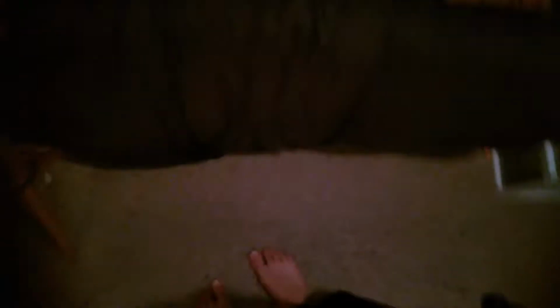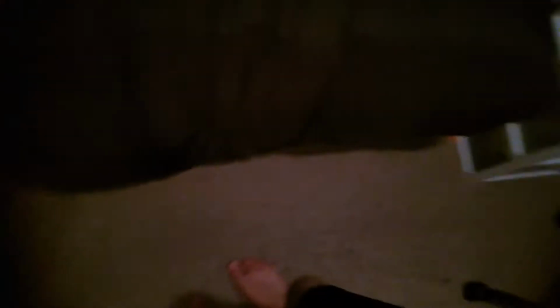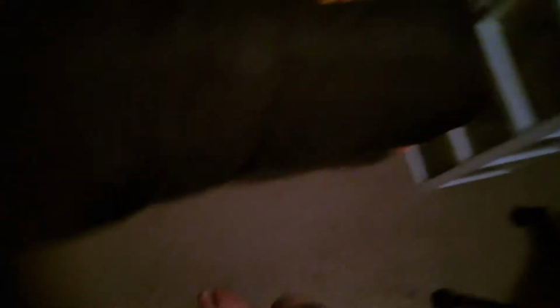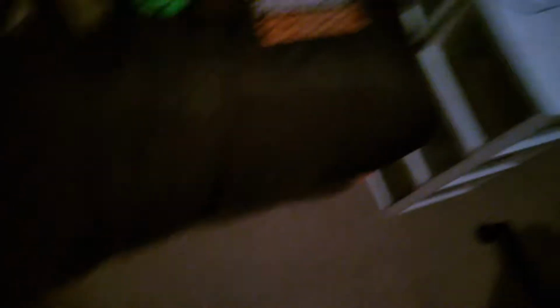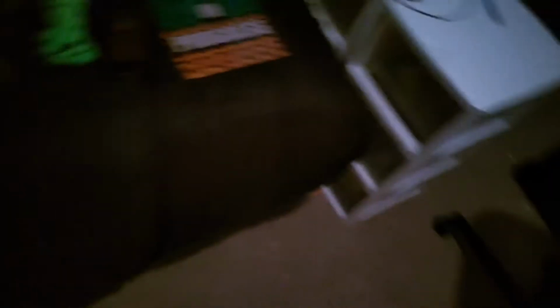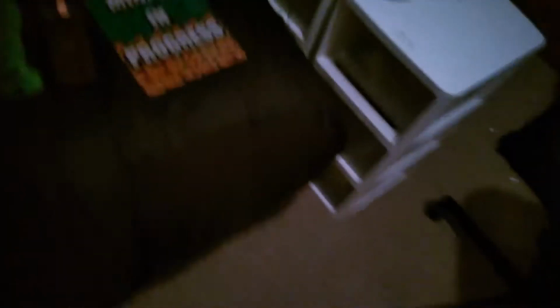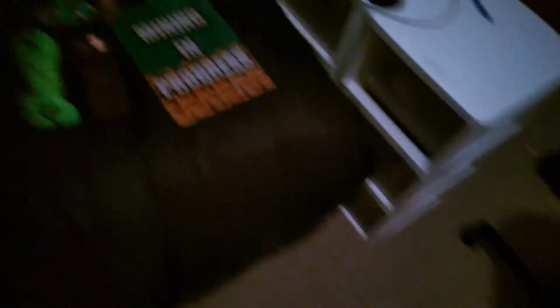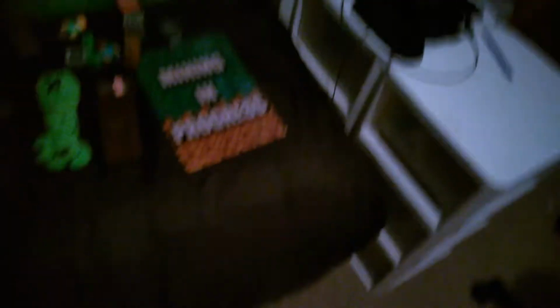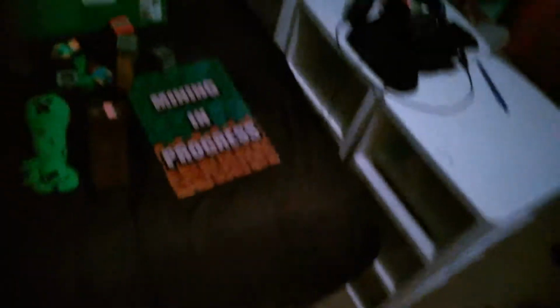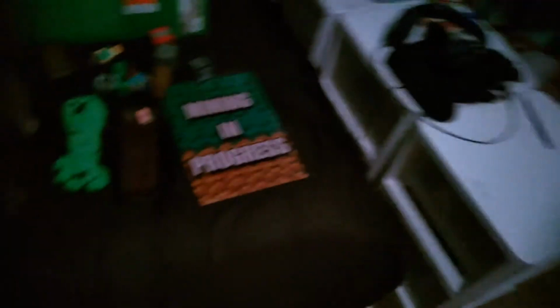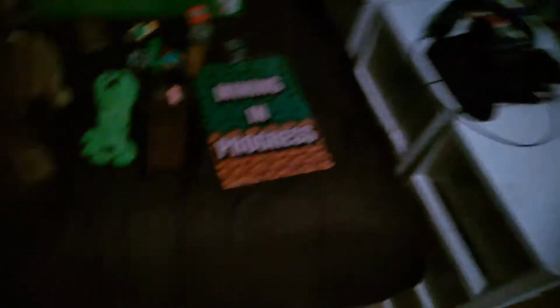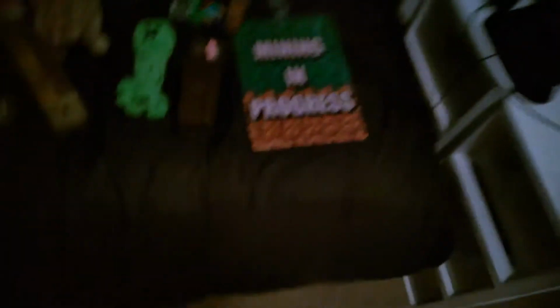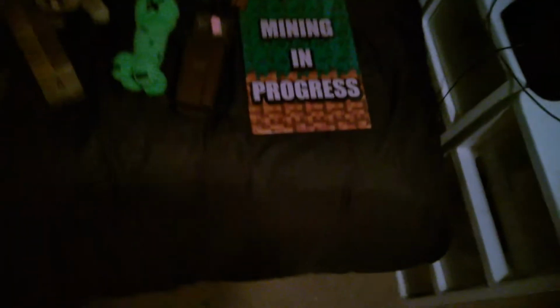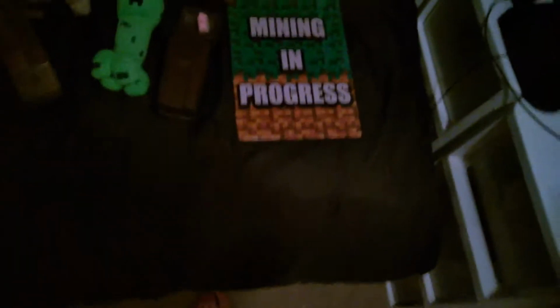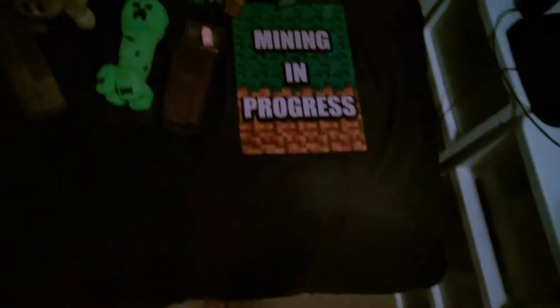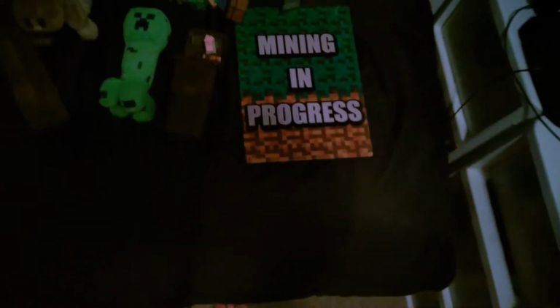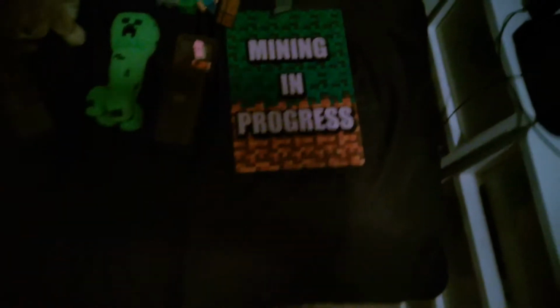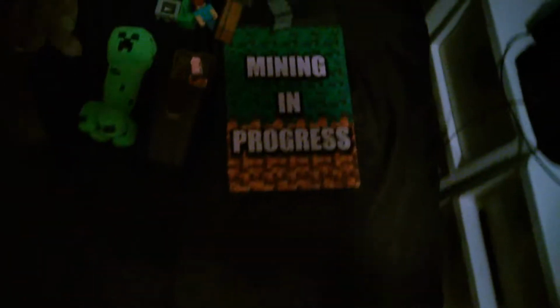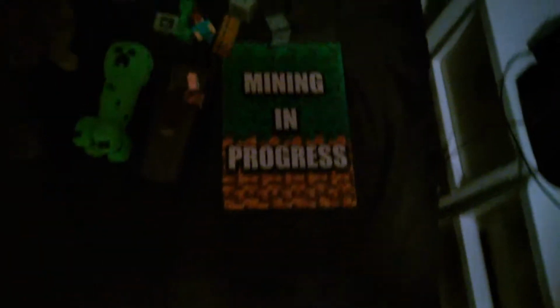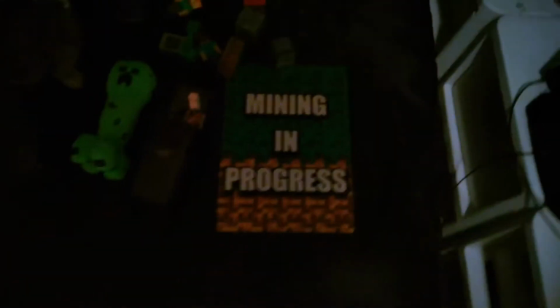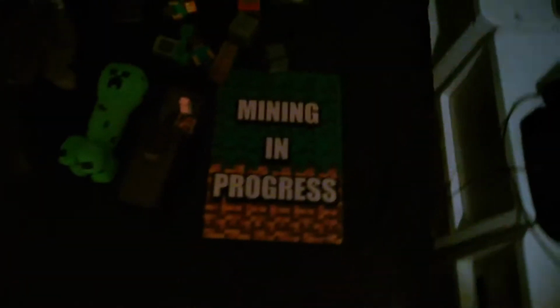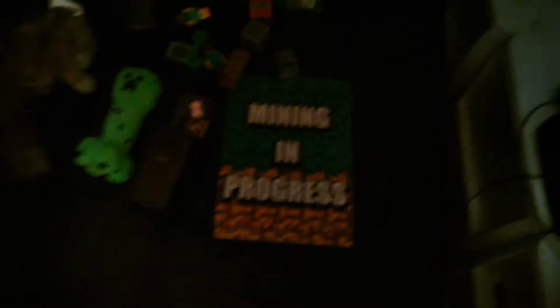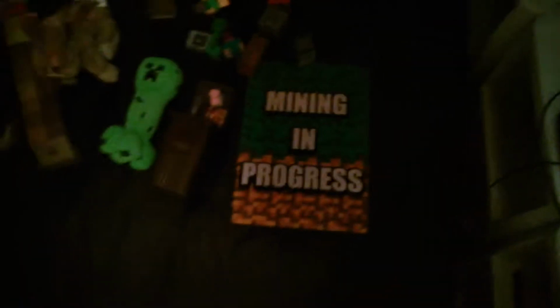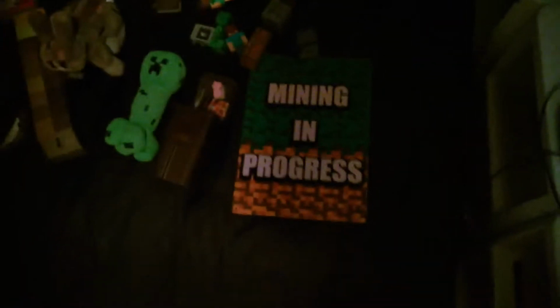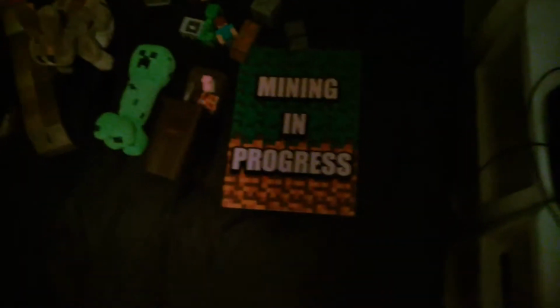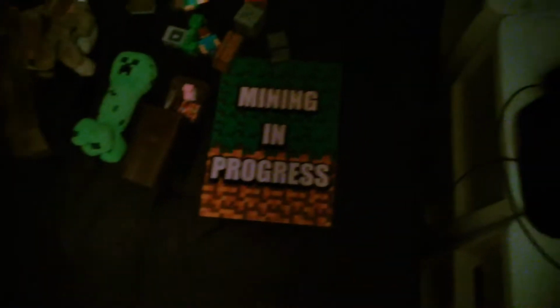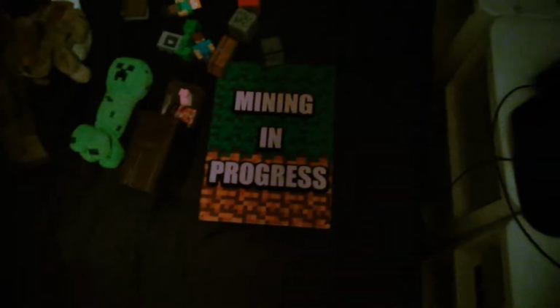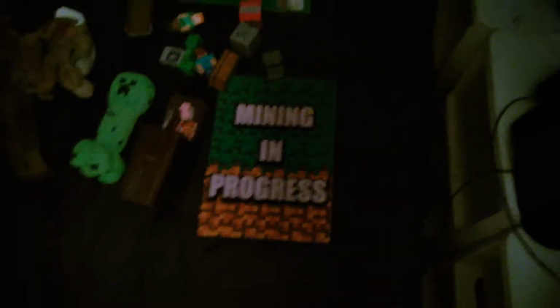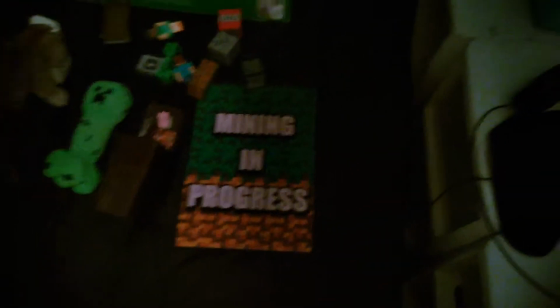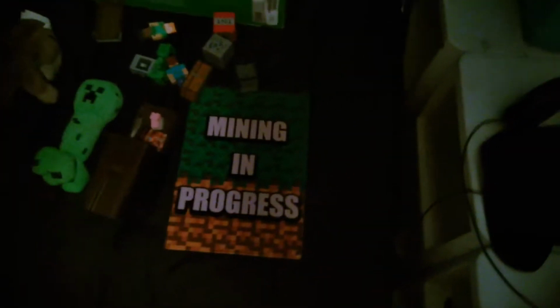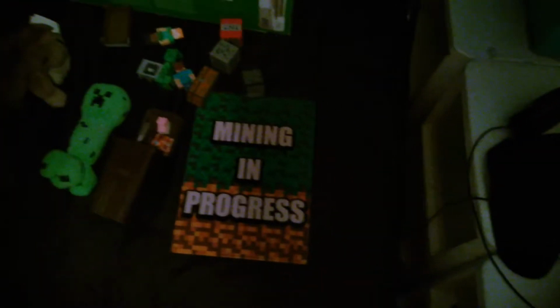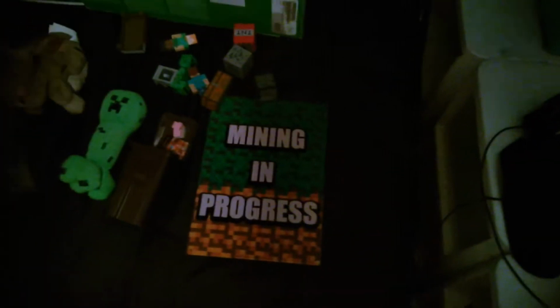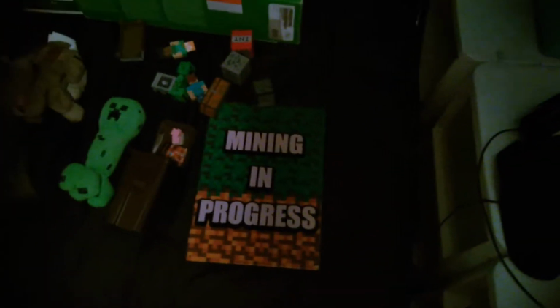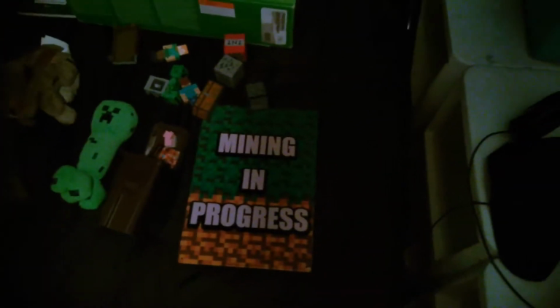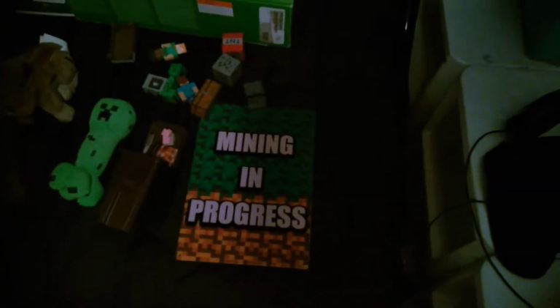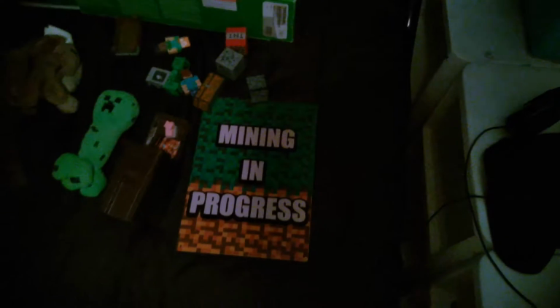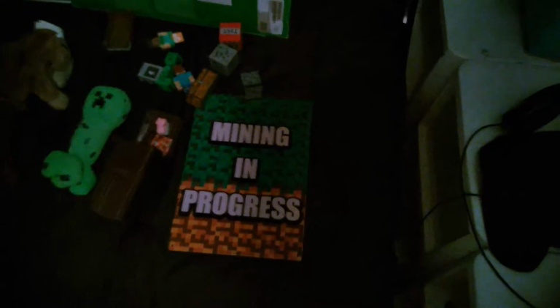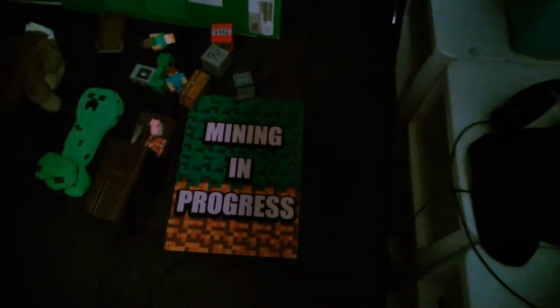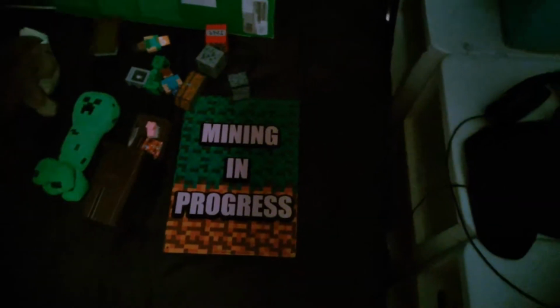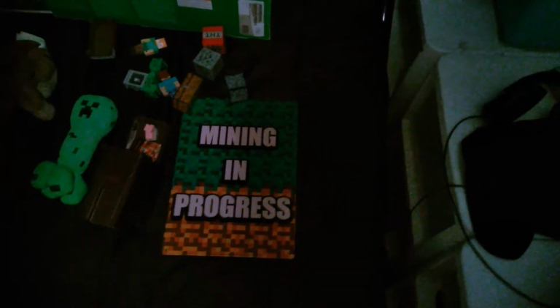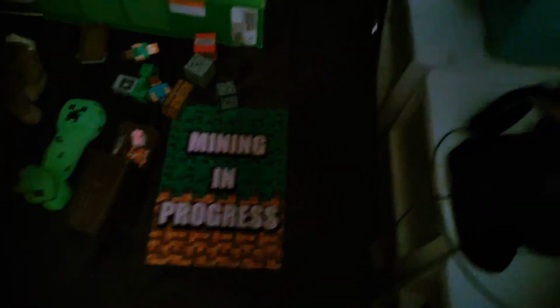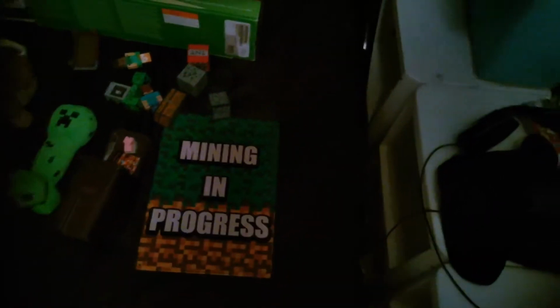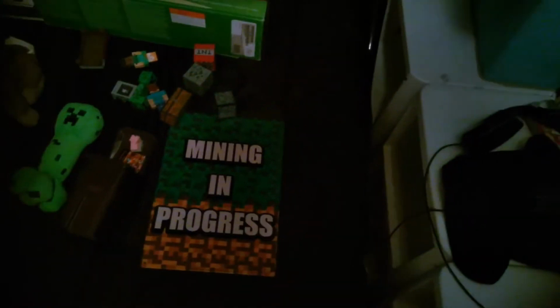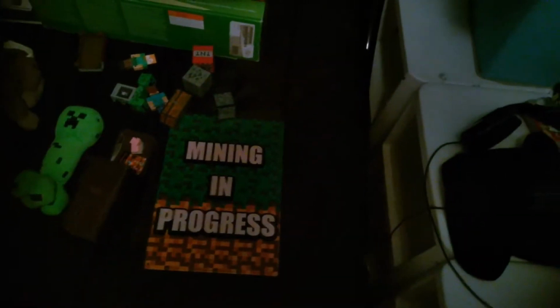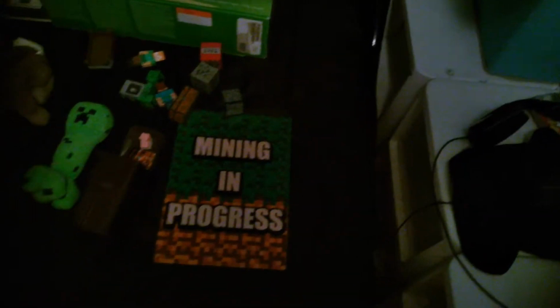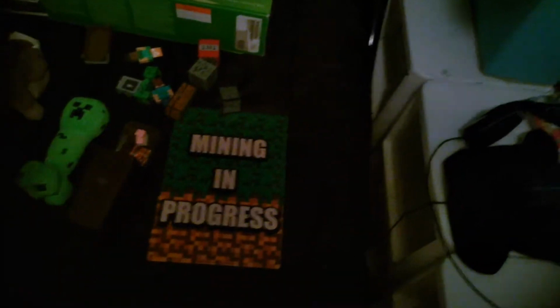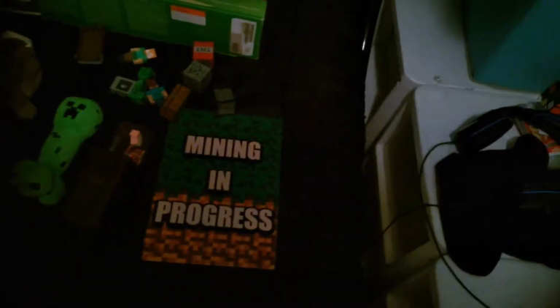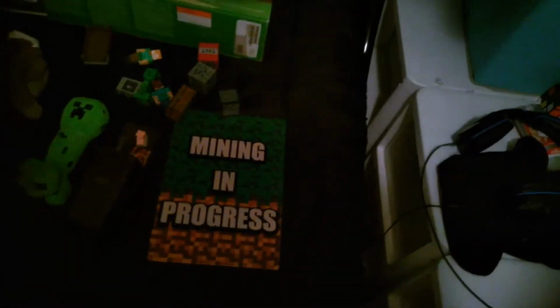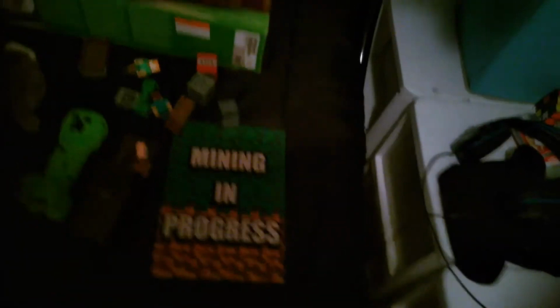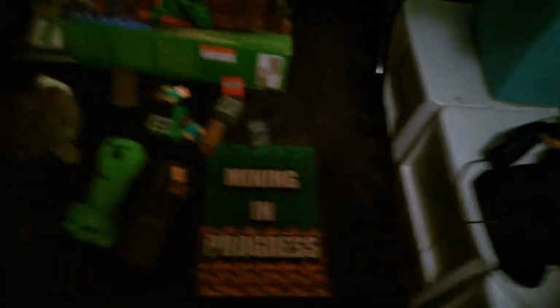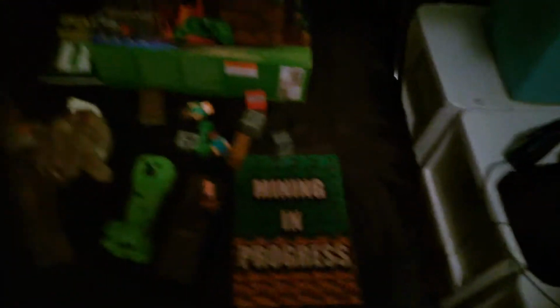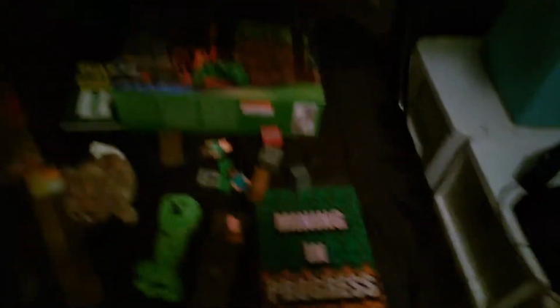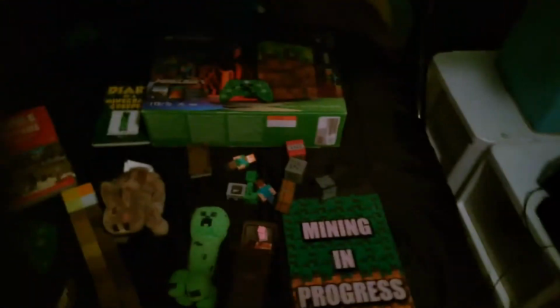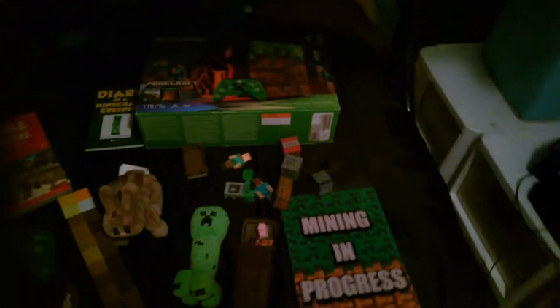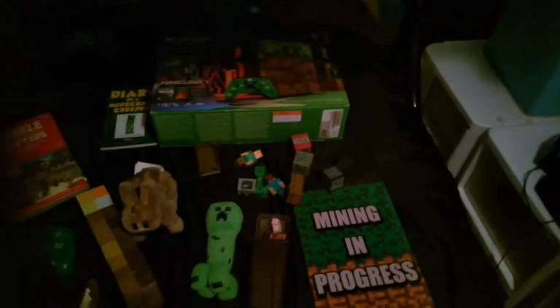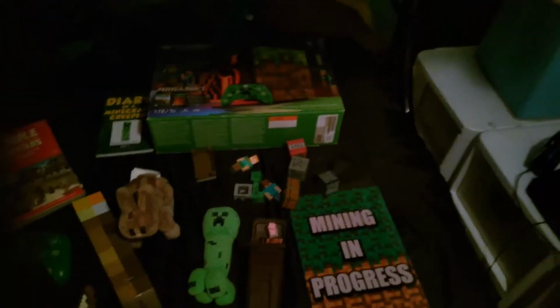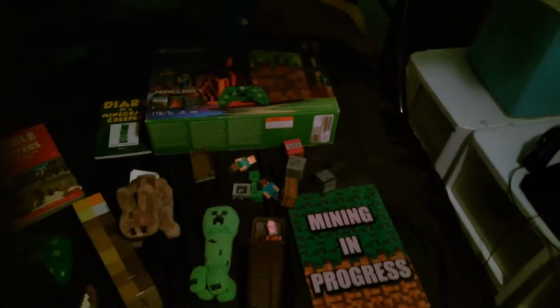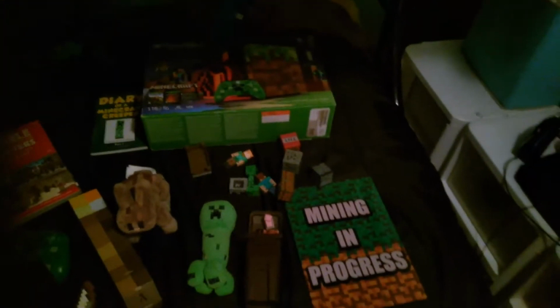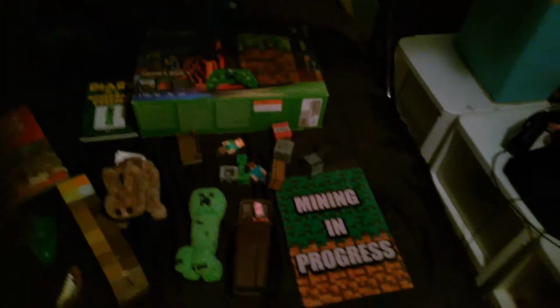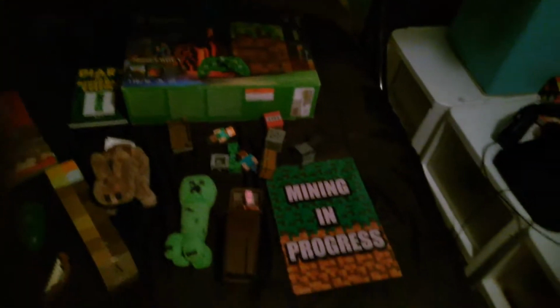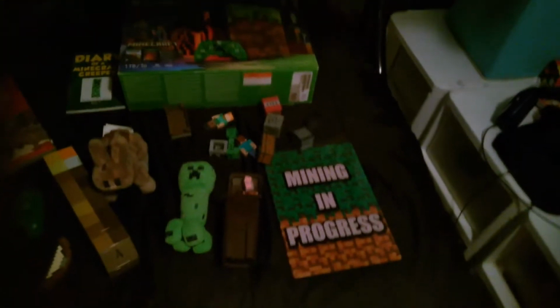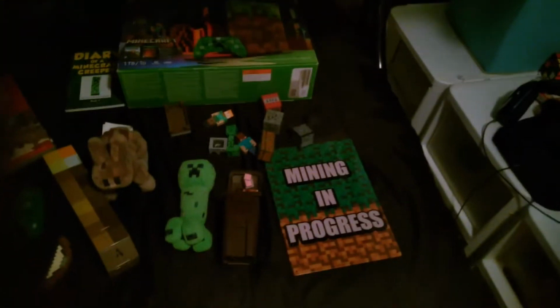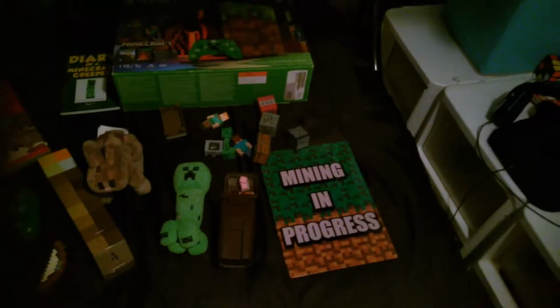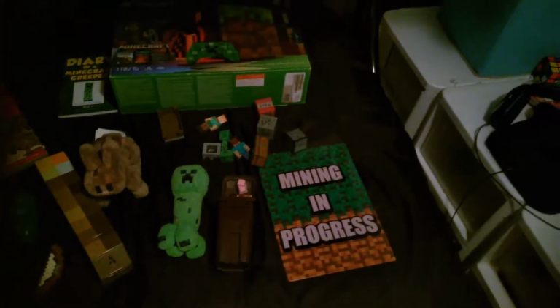So we have a sign I got for my birthday — 'Mining in Progress.' I was really excited about this, and yeah, that's pretty much all I have to say about this.